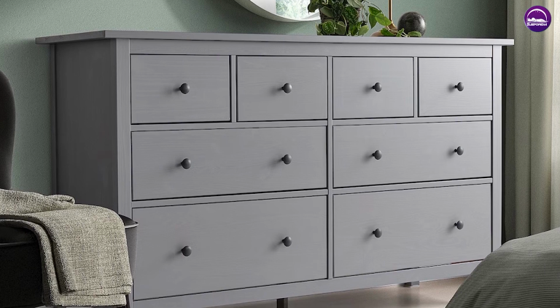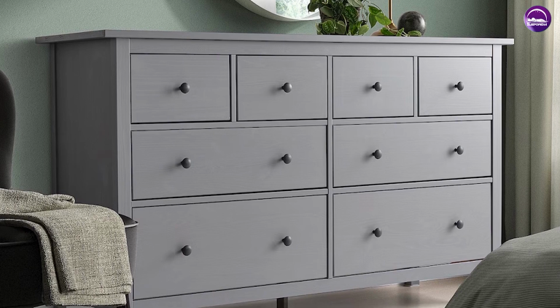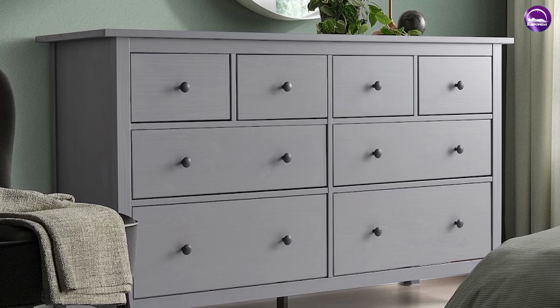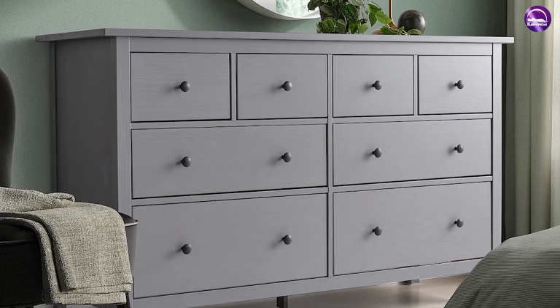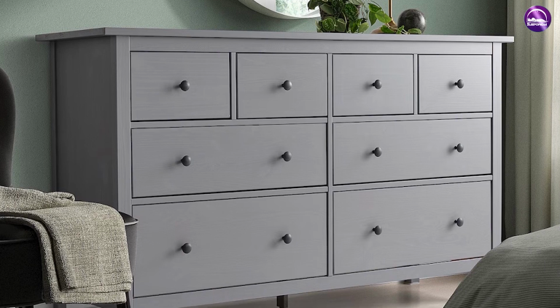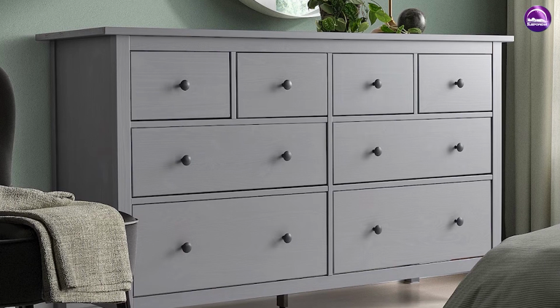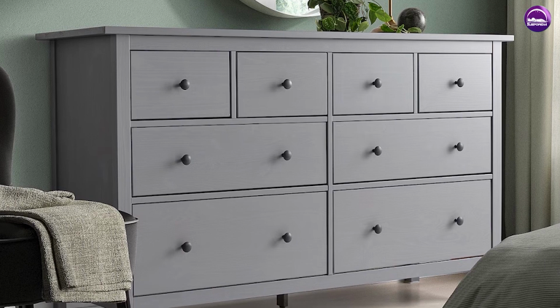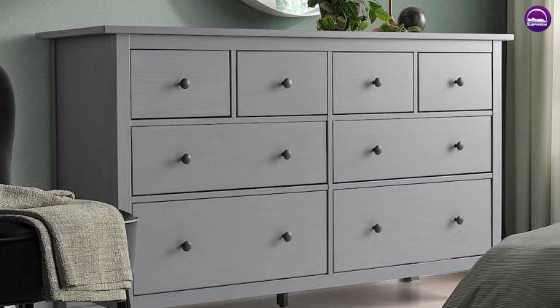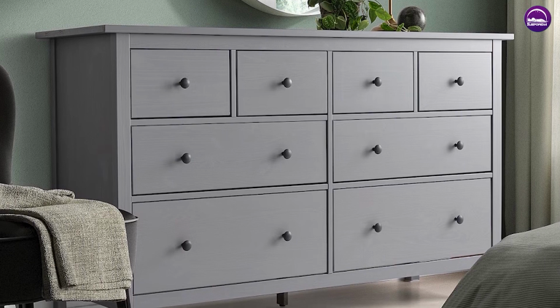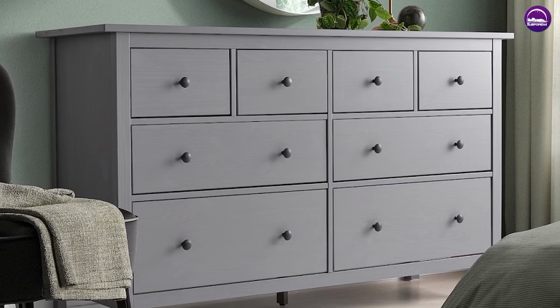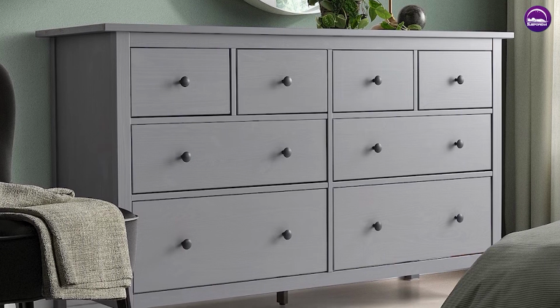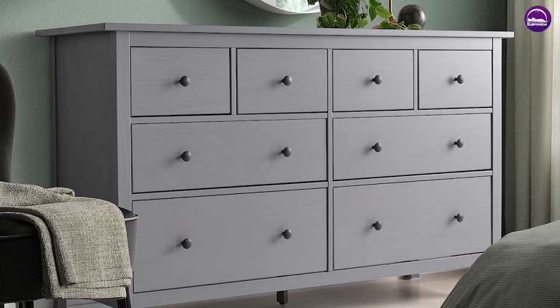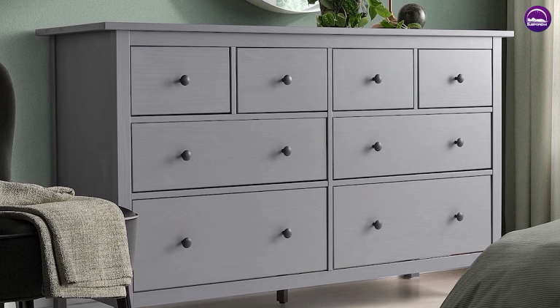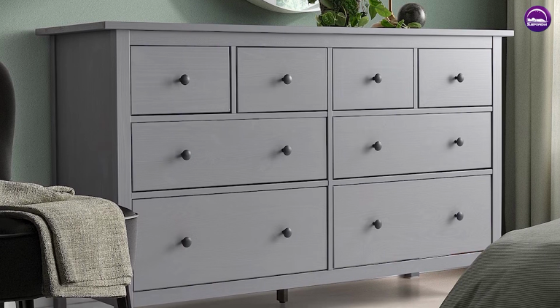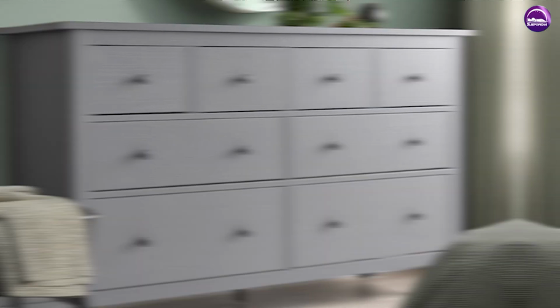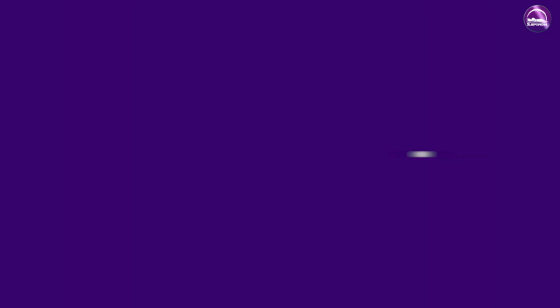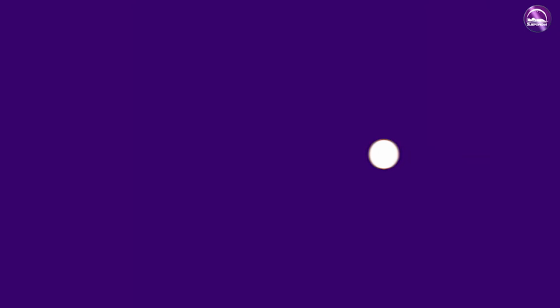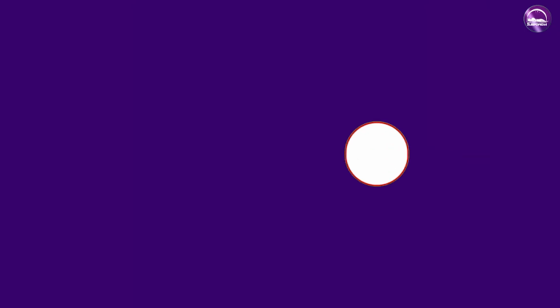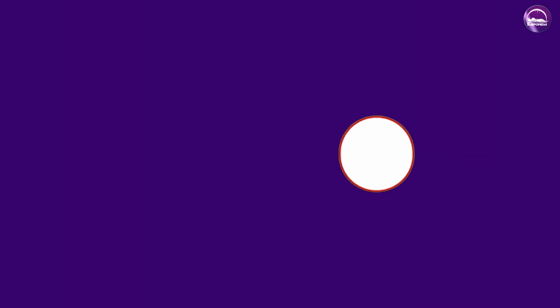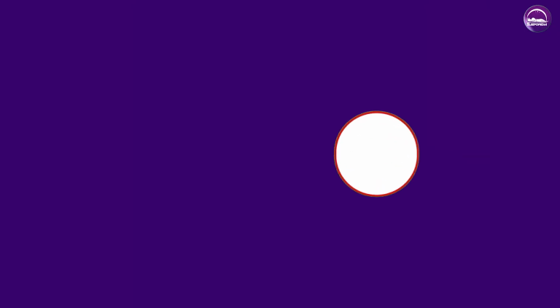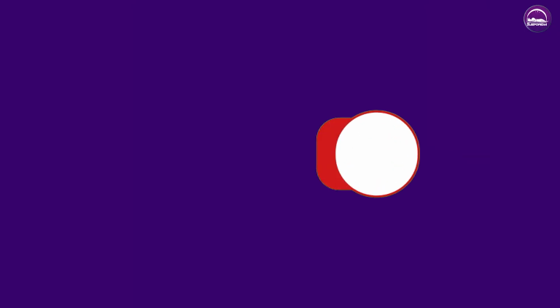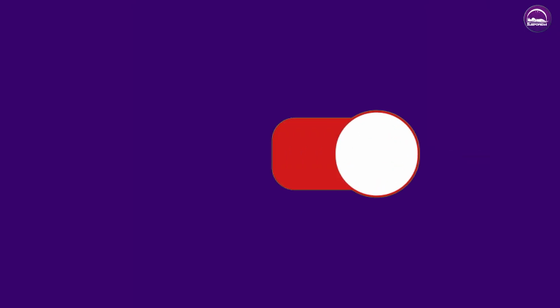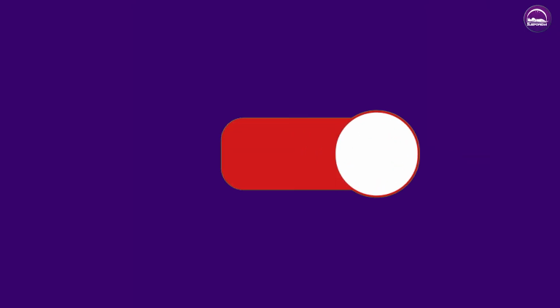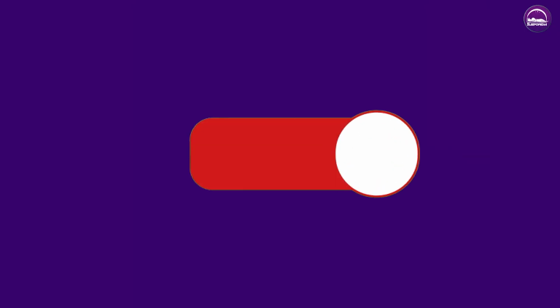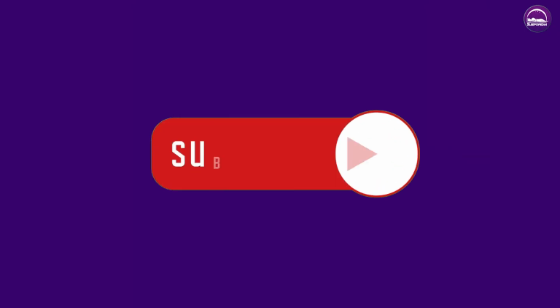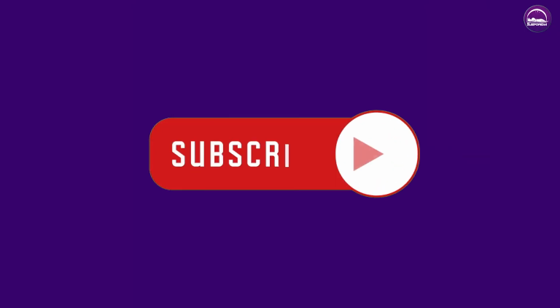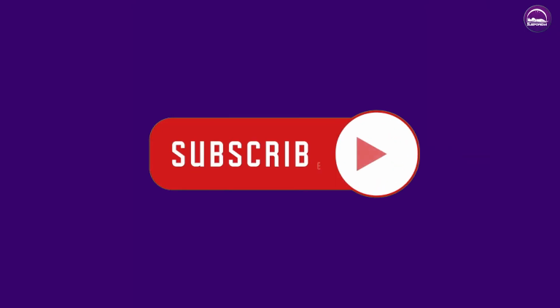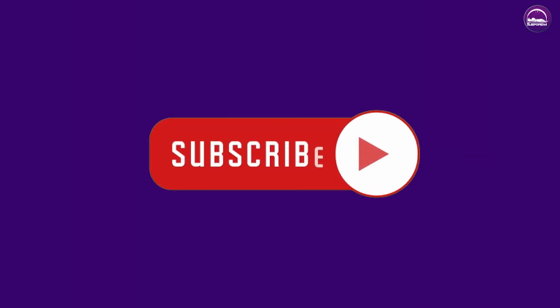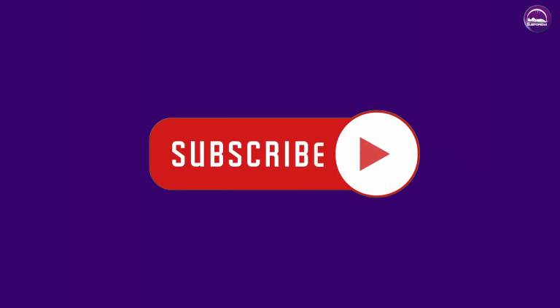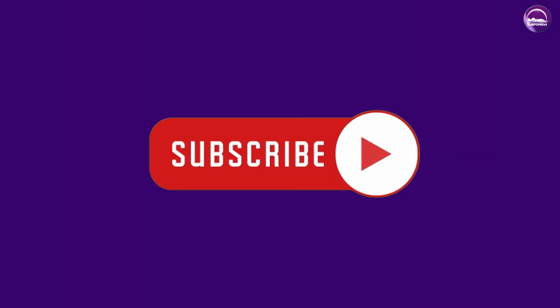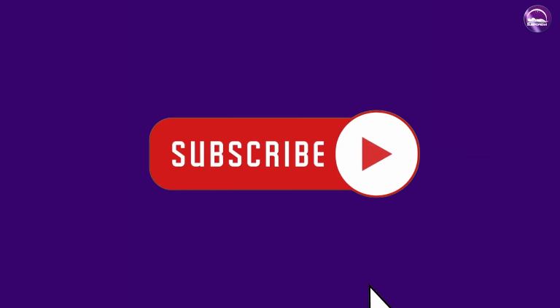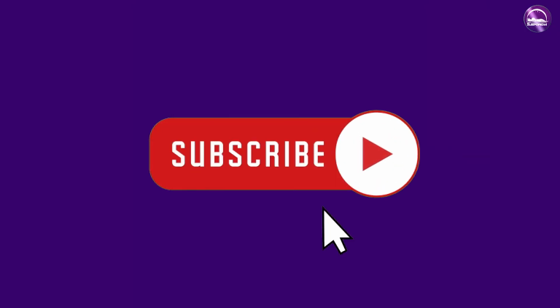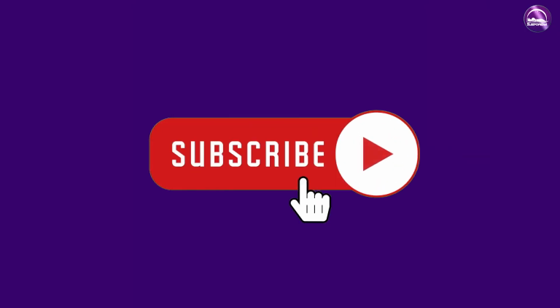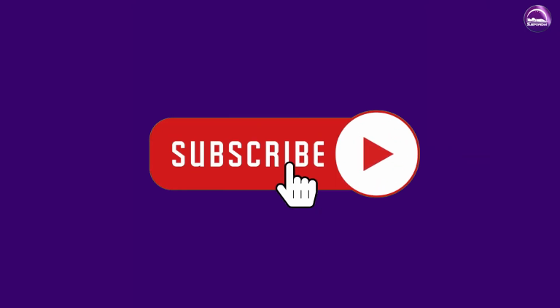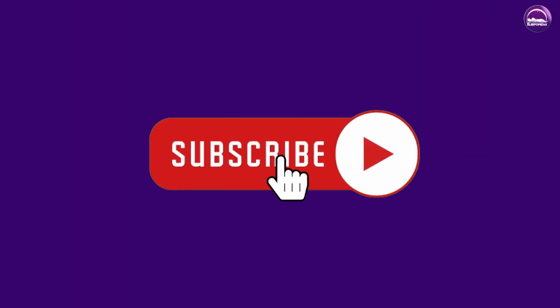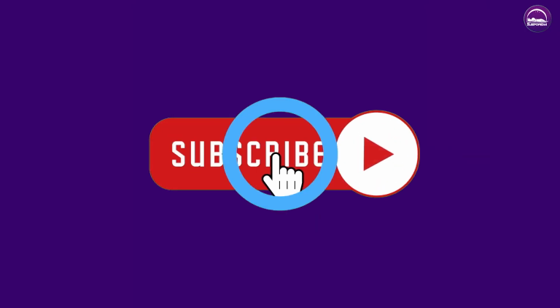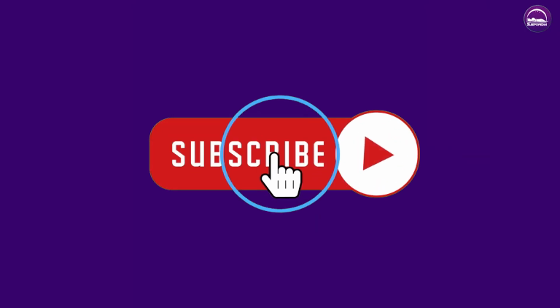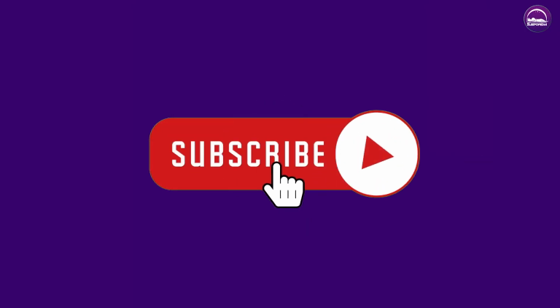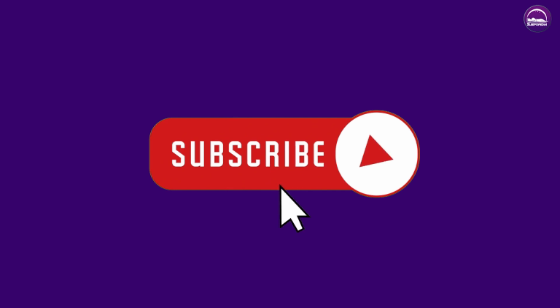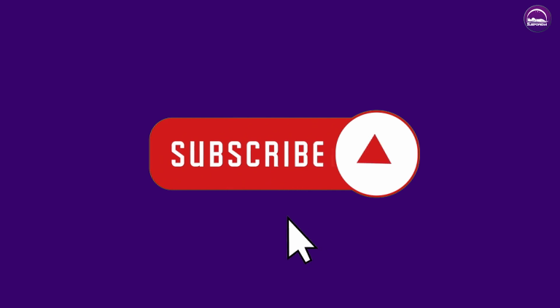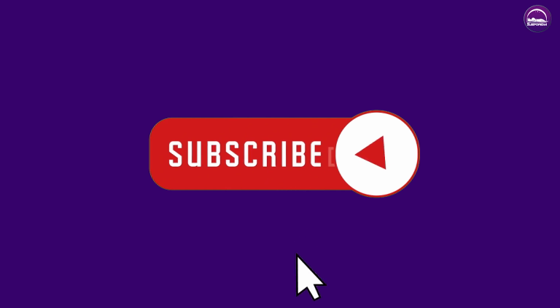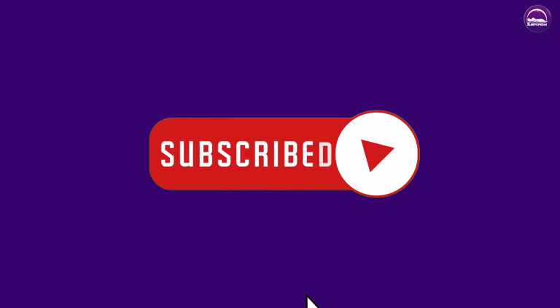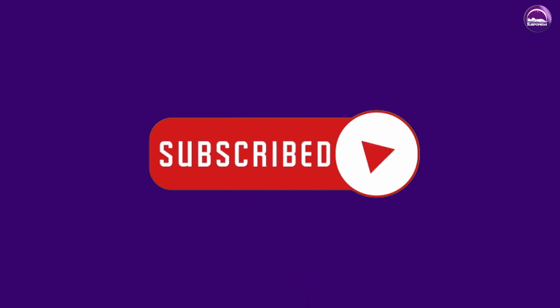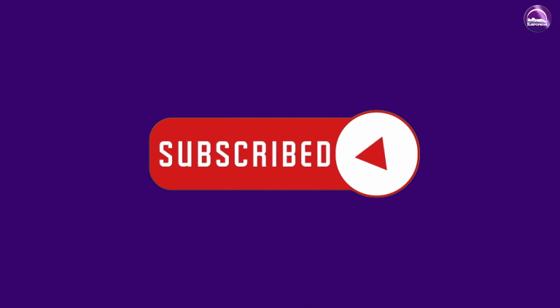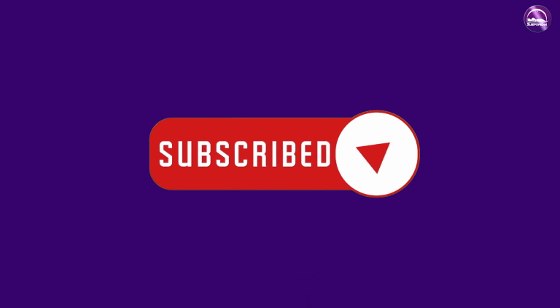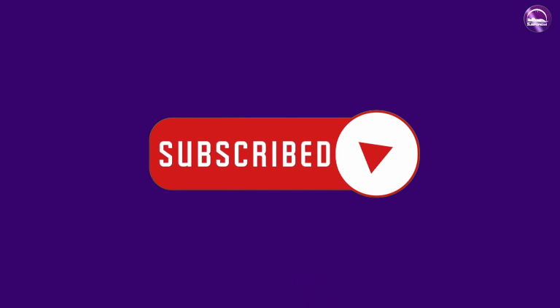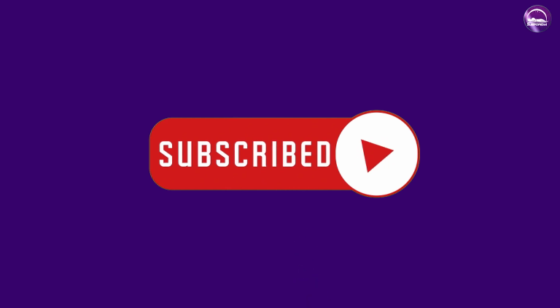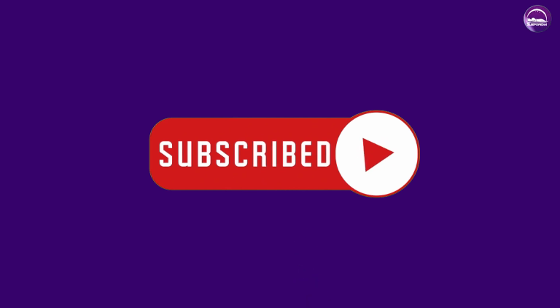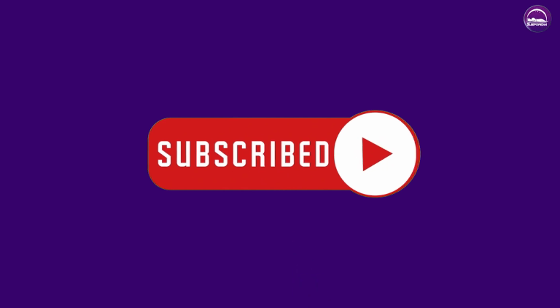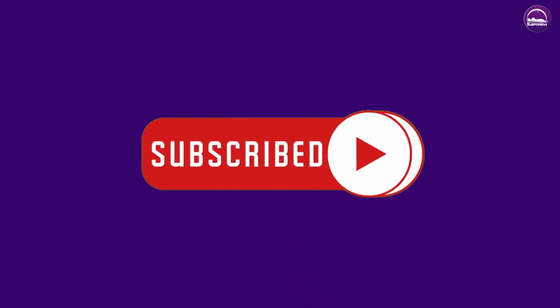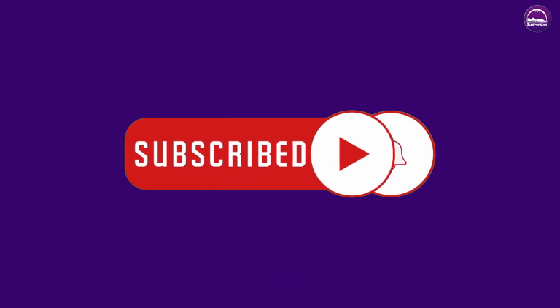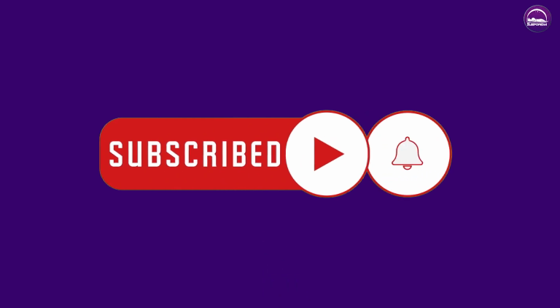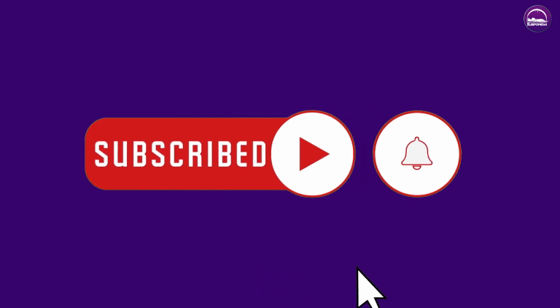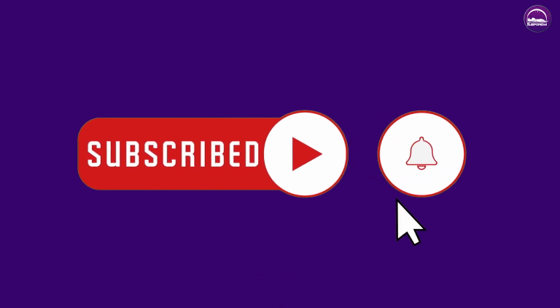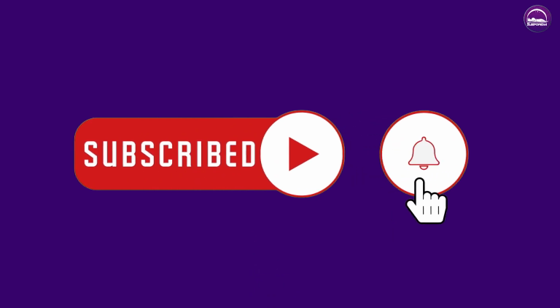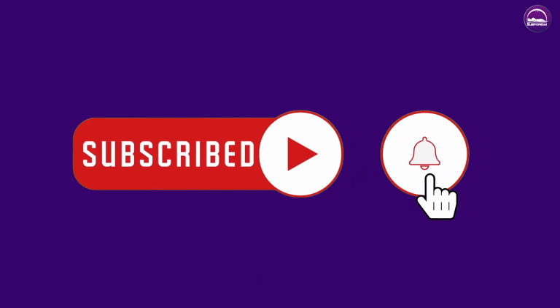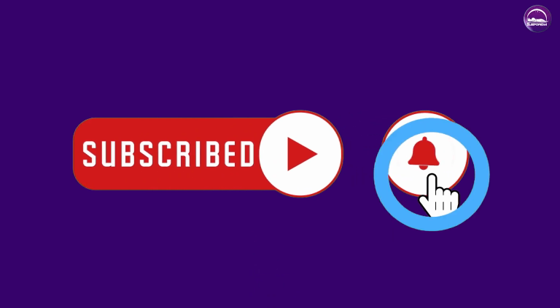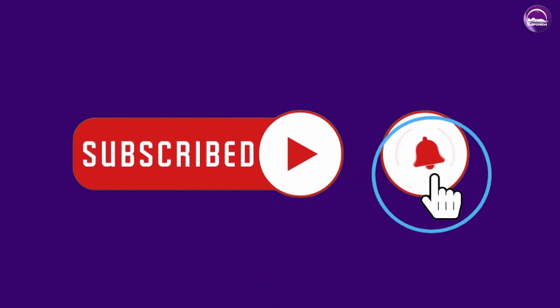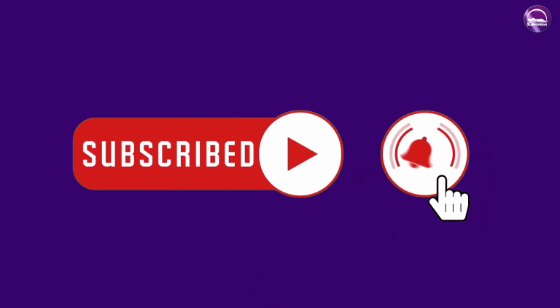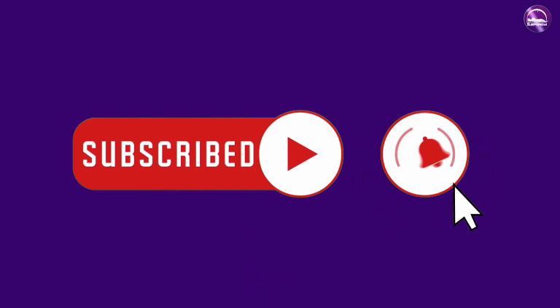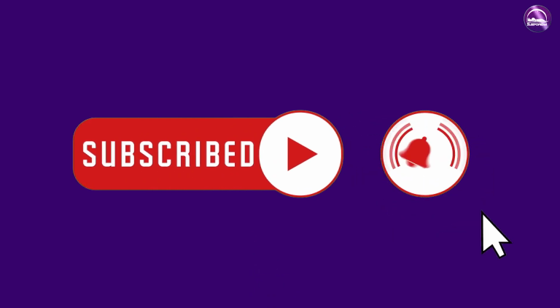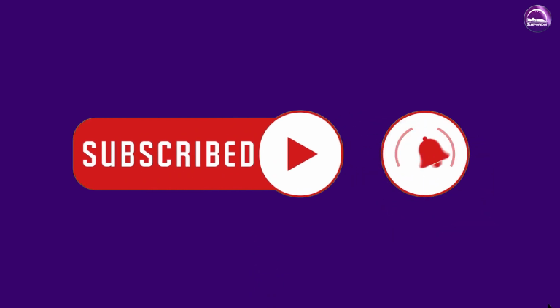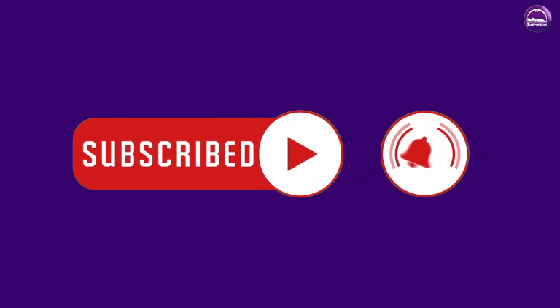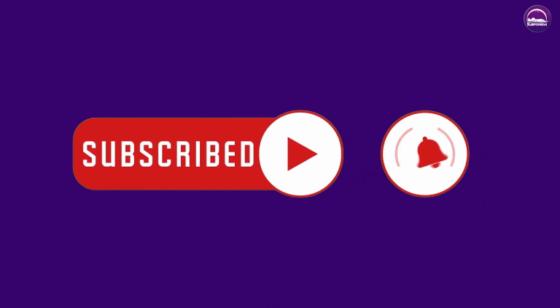We are almost wrapping up — these are the common differences between the two. Hope you liked this video. Please comment, share, and subscribe to this channel for more videos.